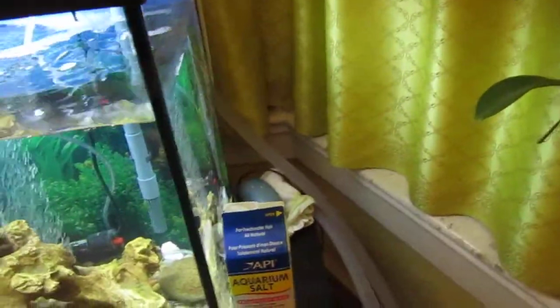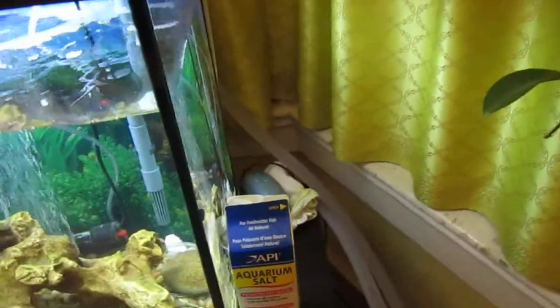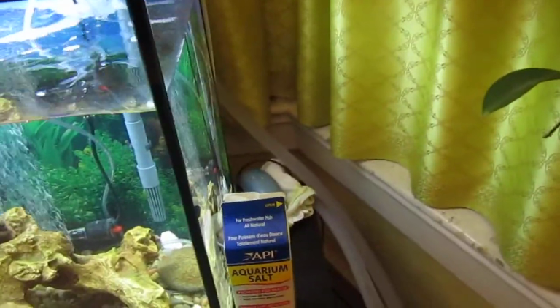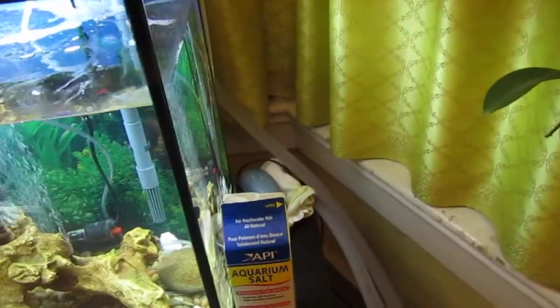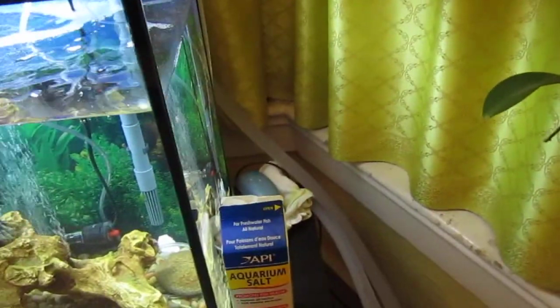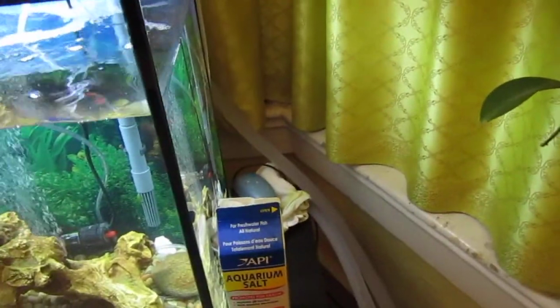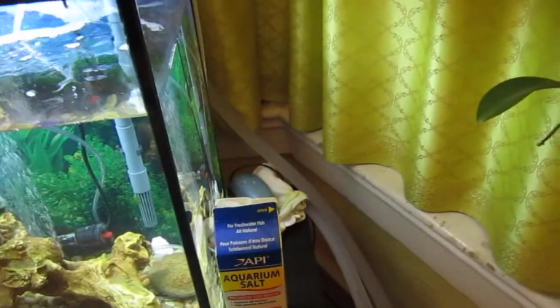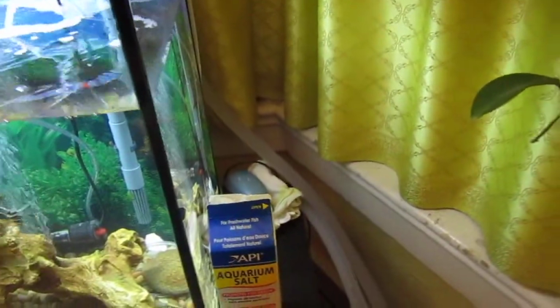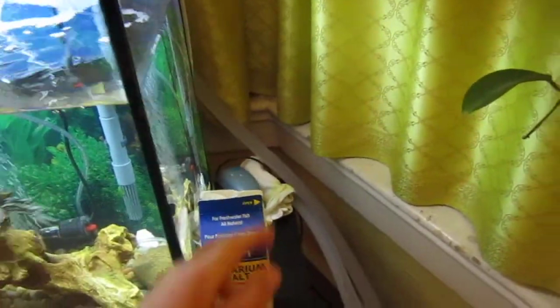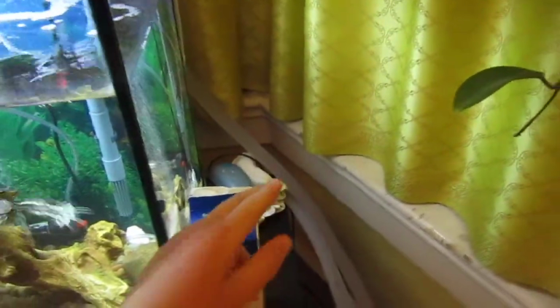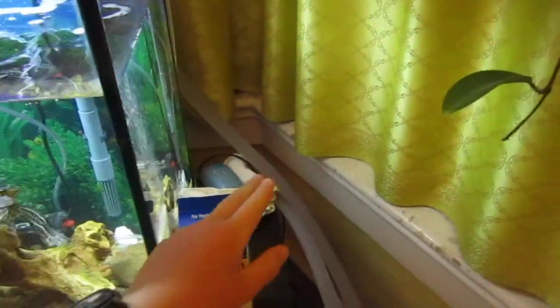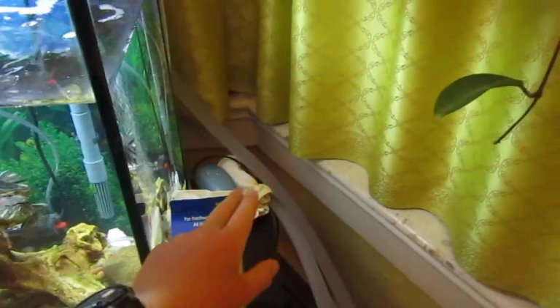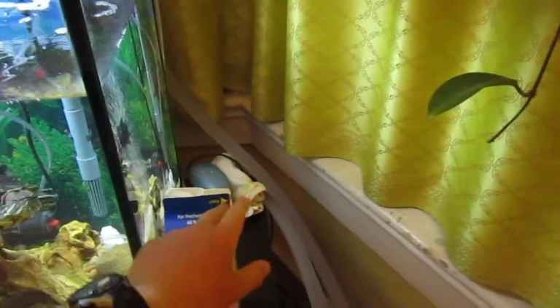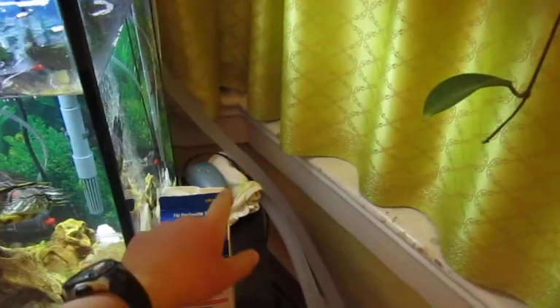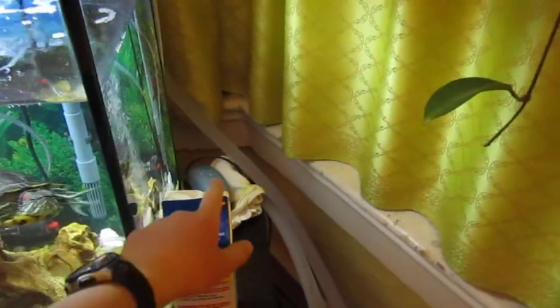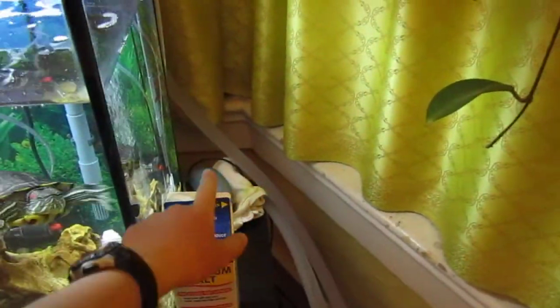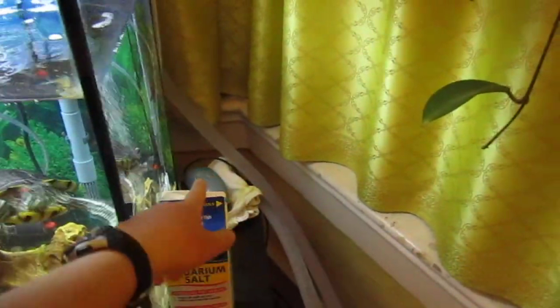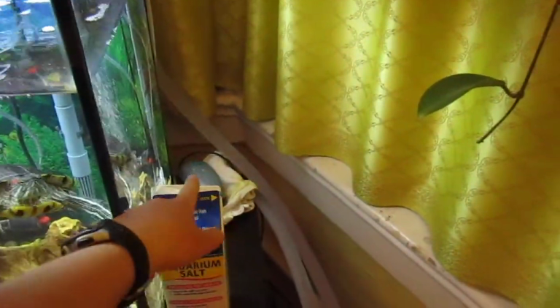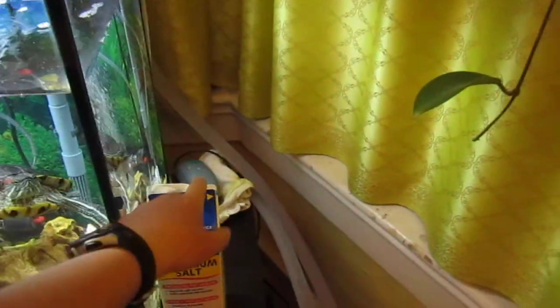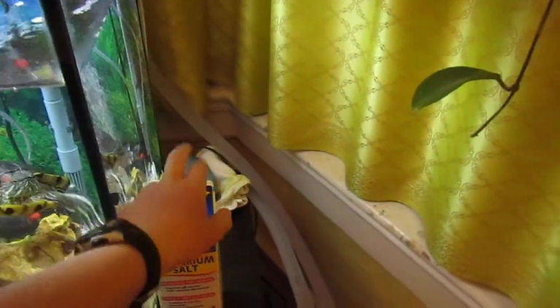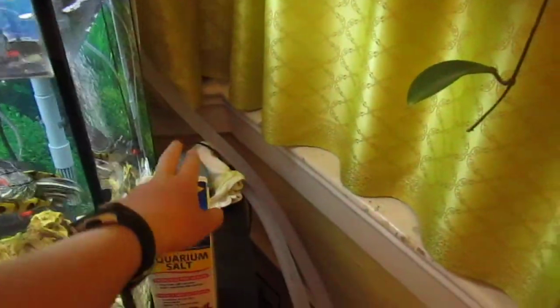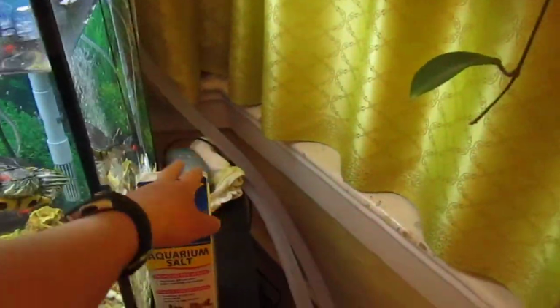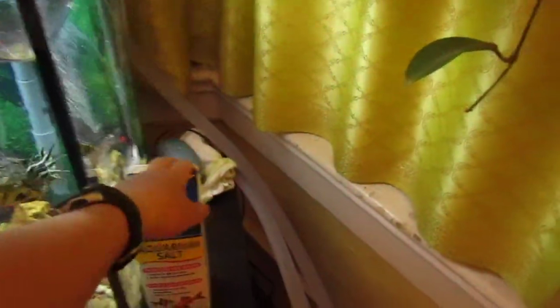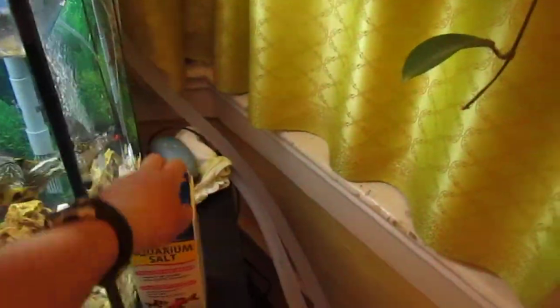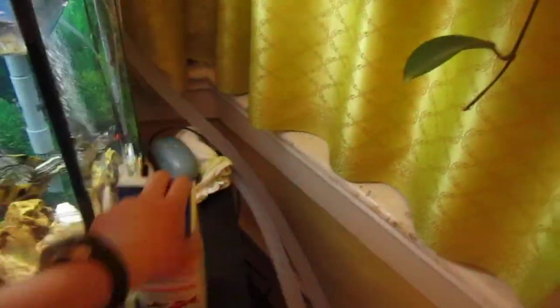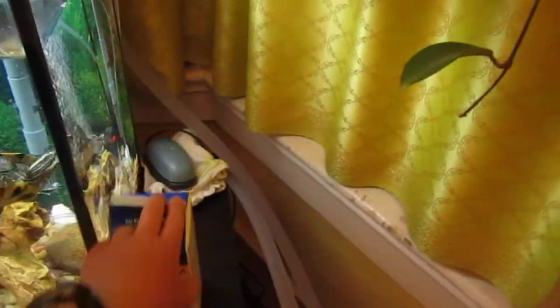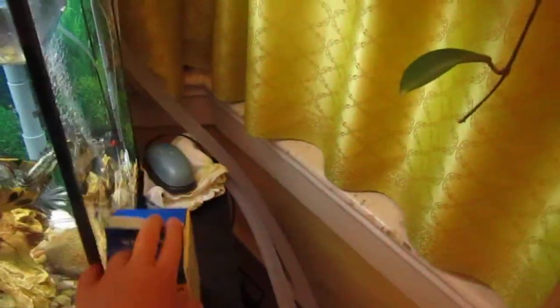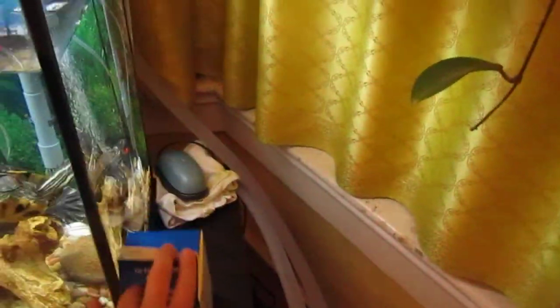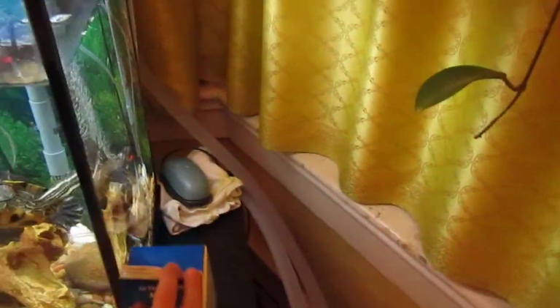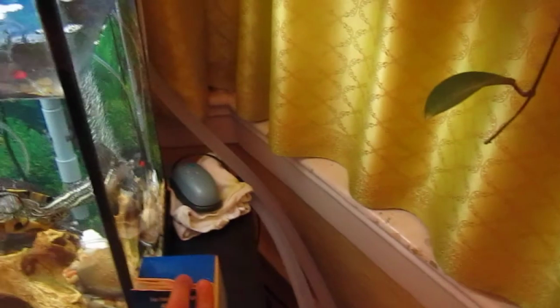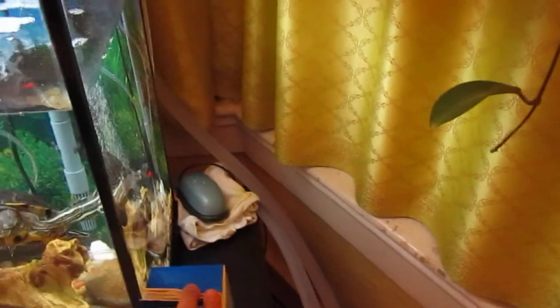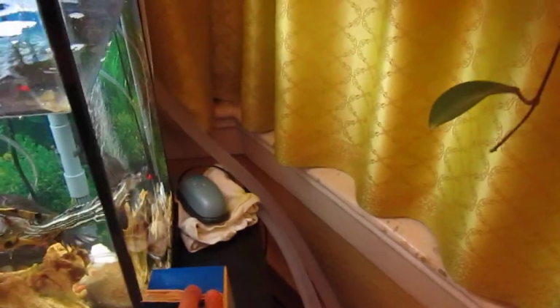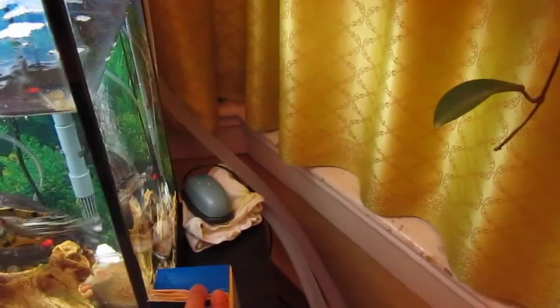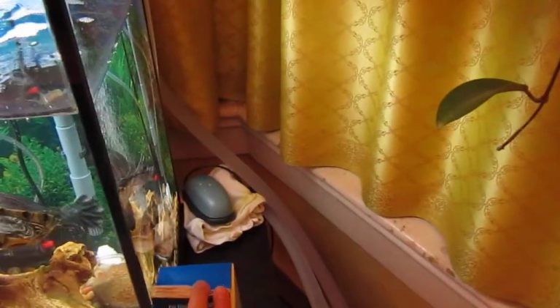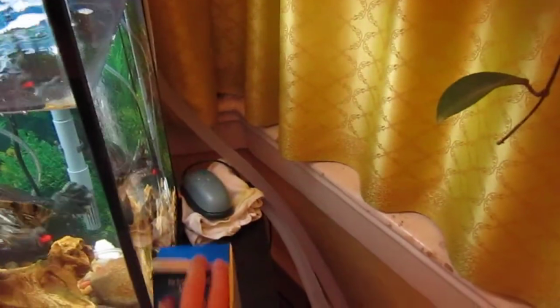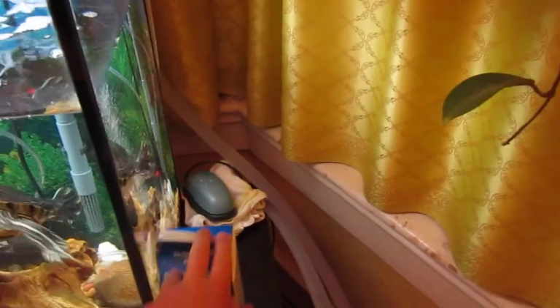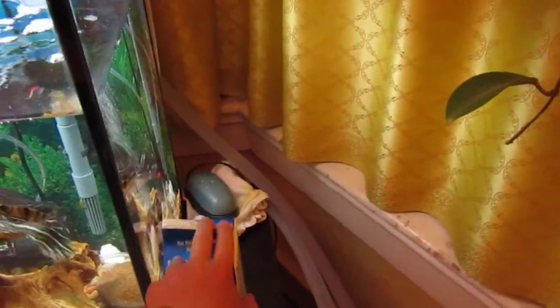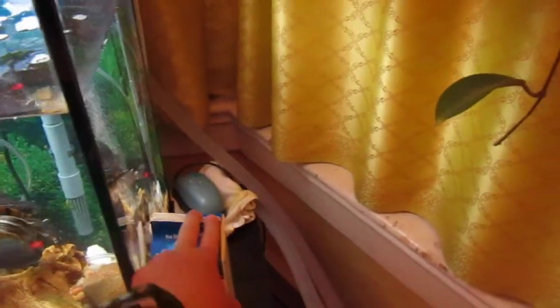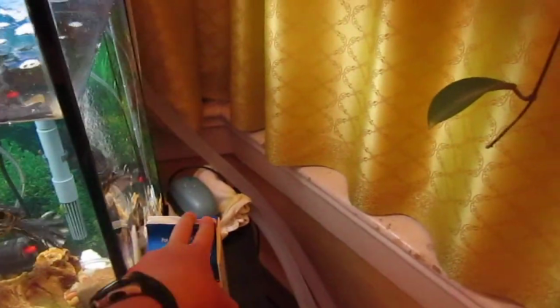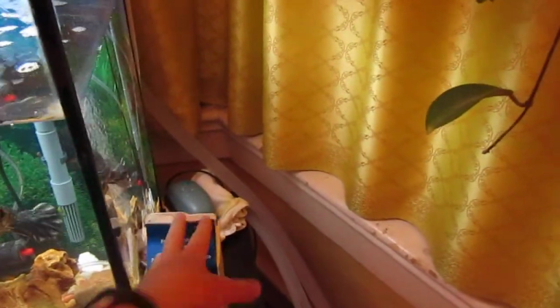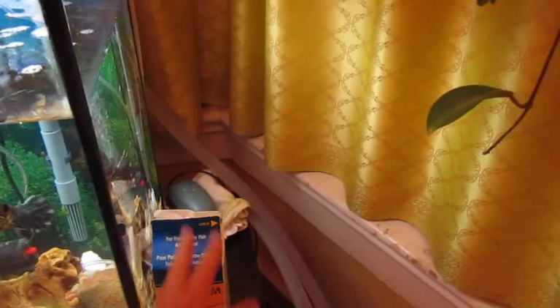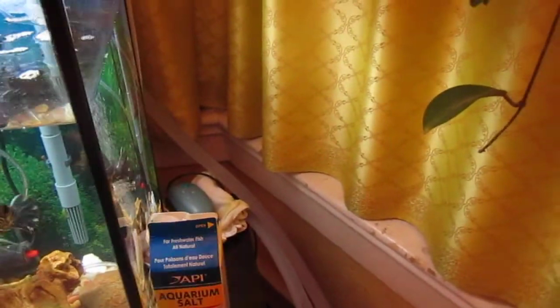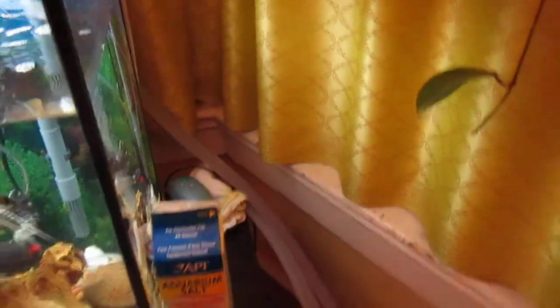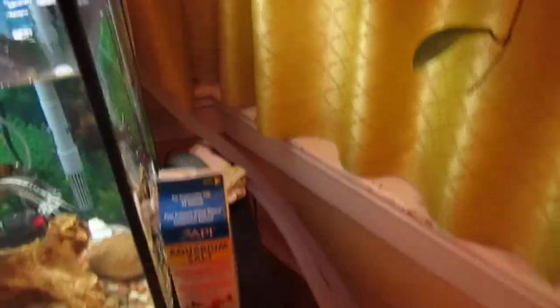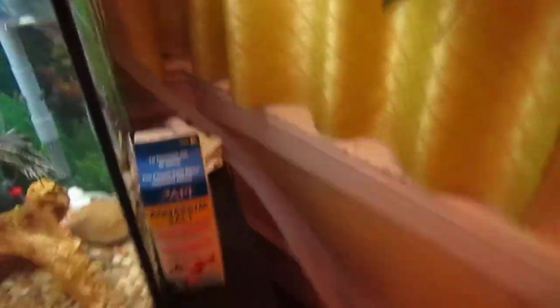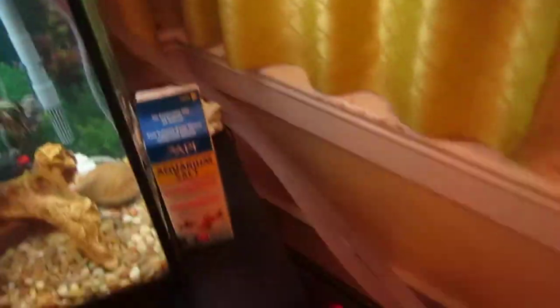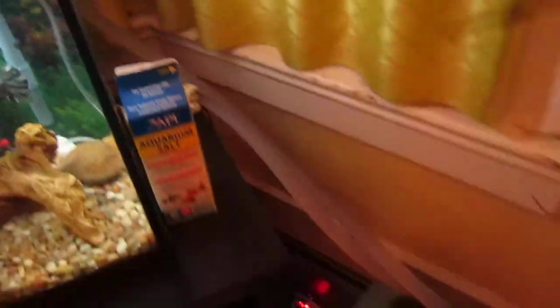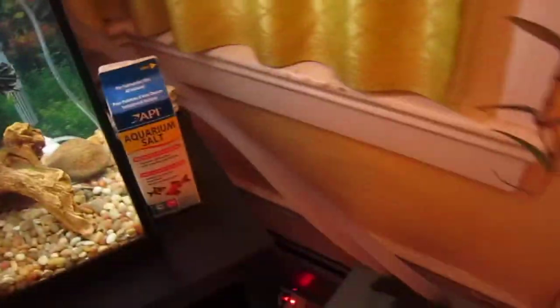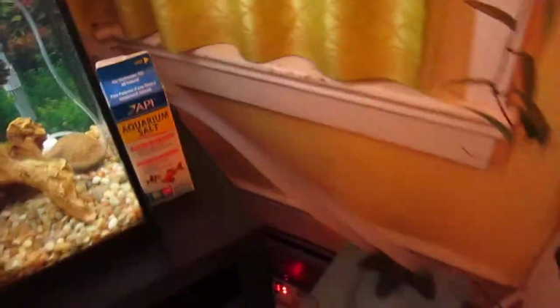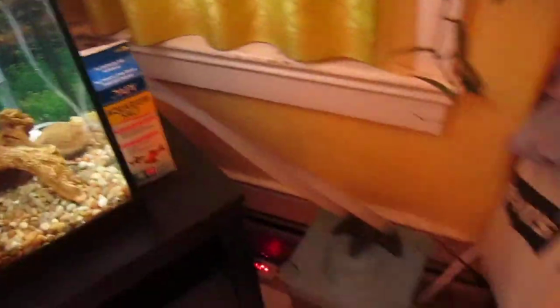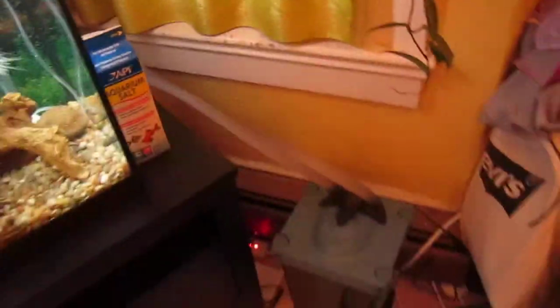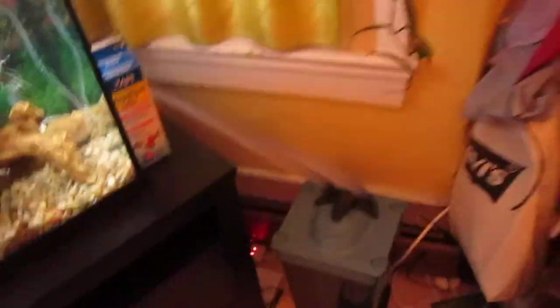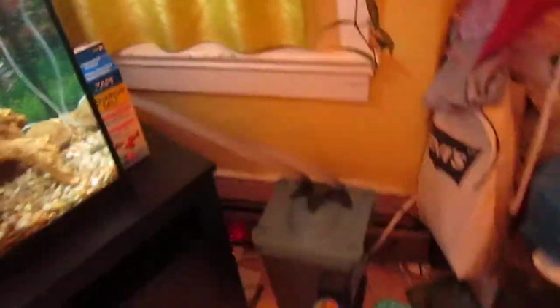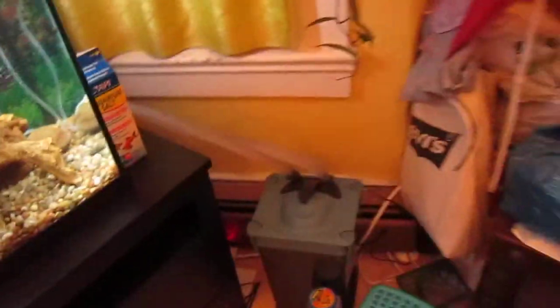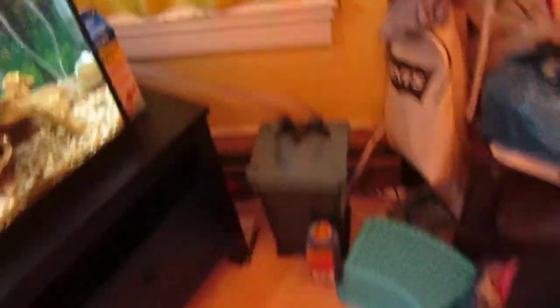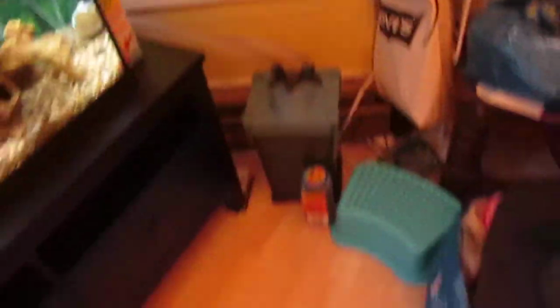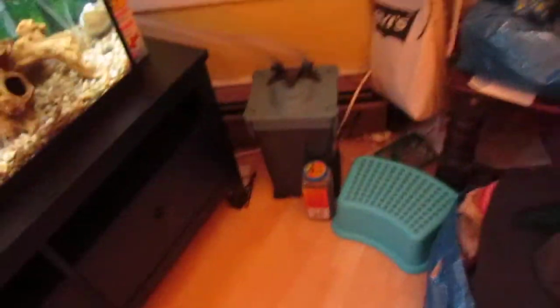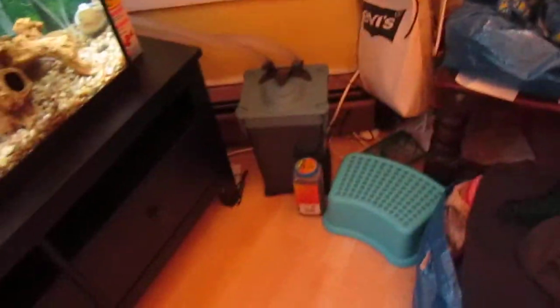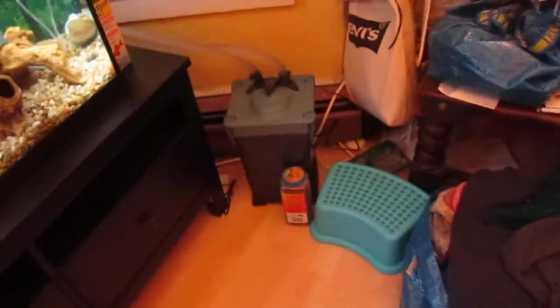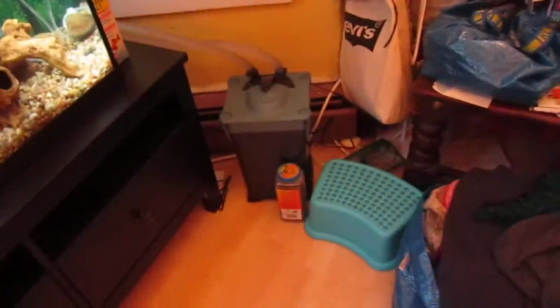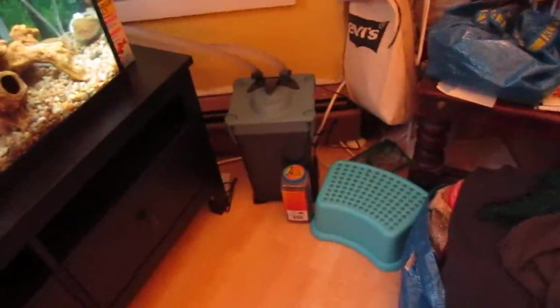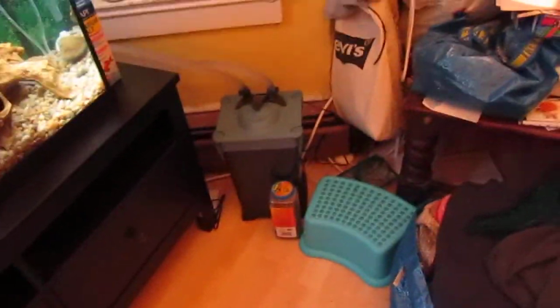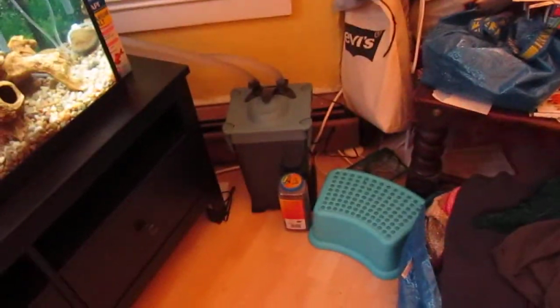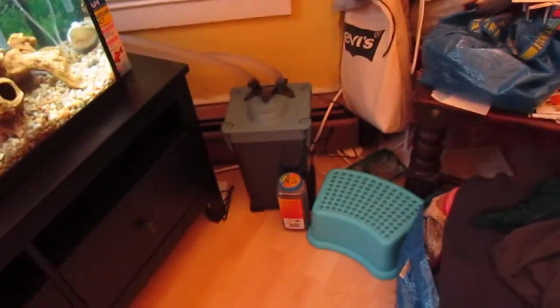And this is the air pump right behind there. The big filter.